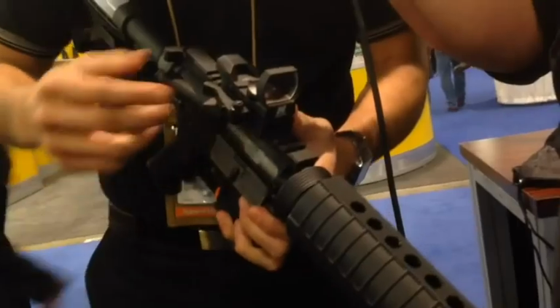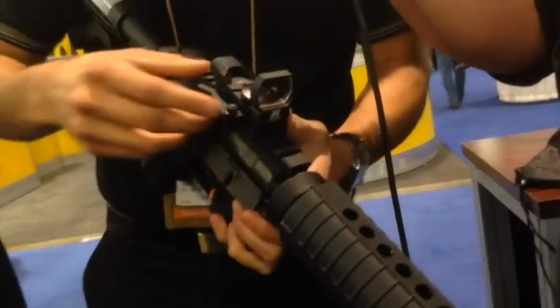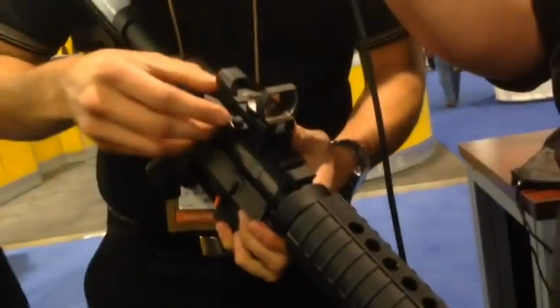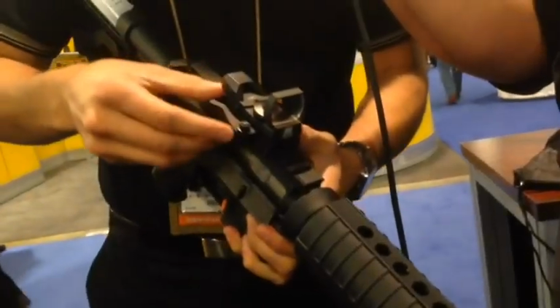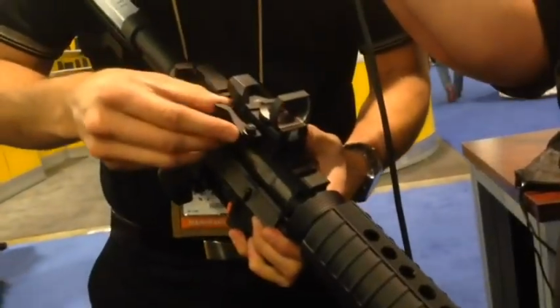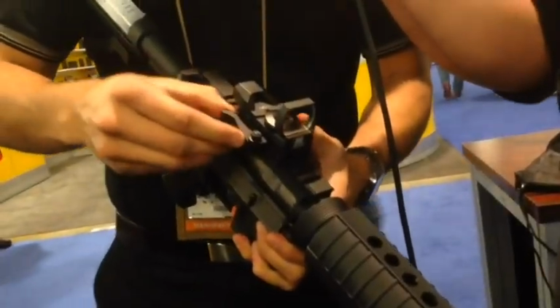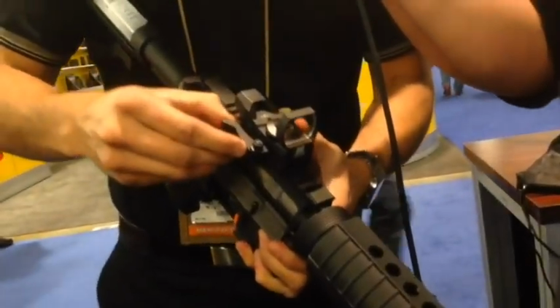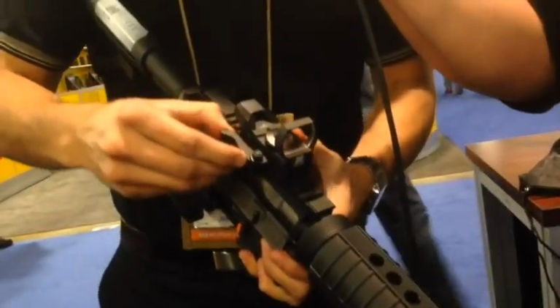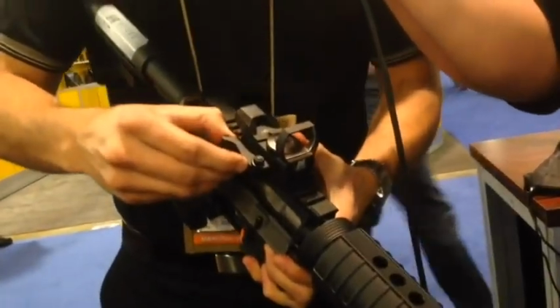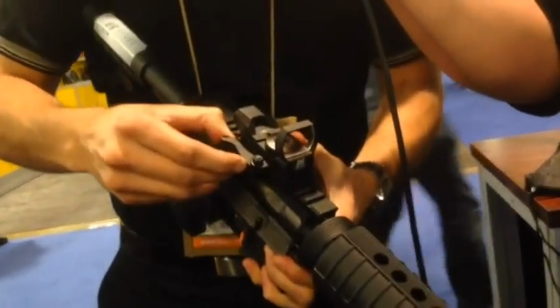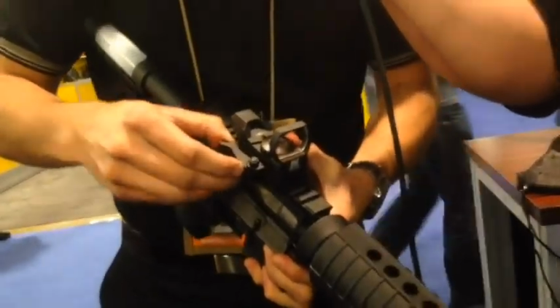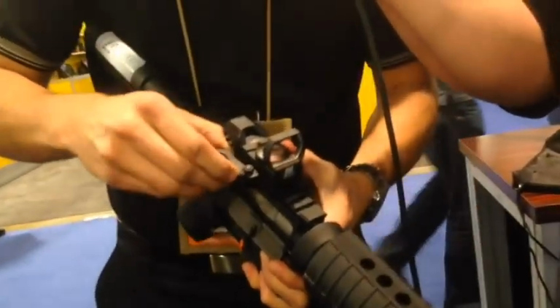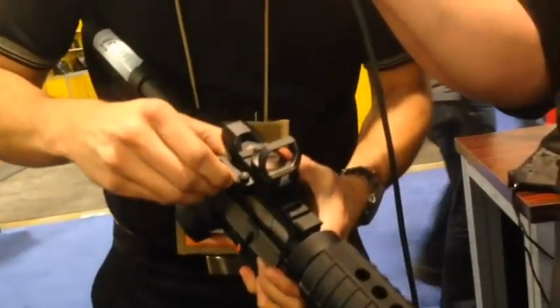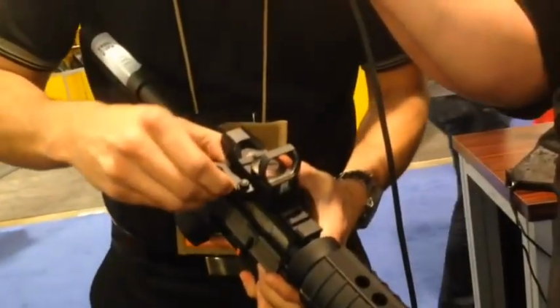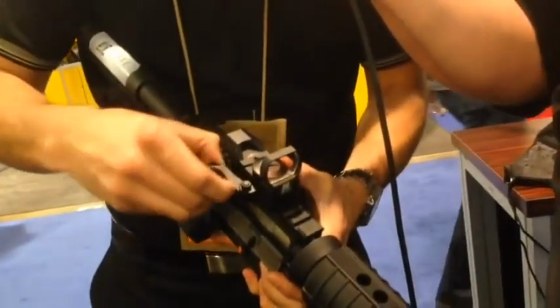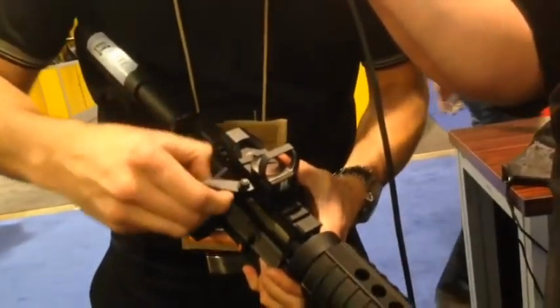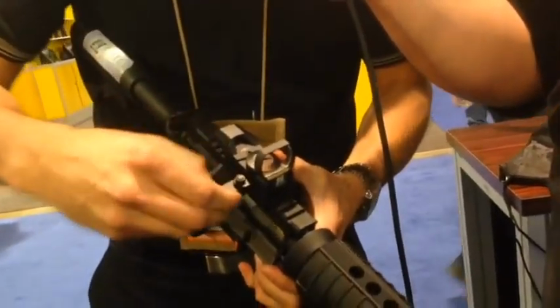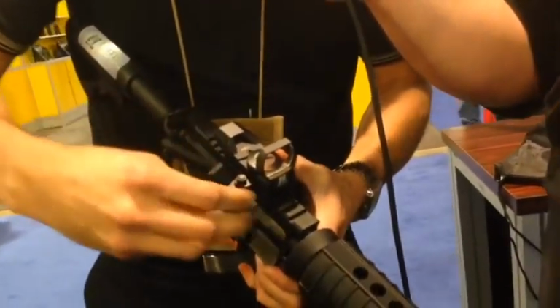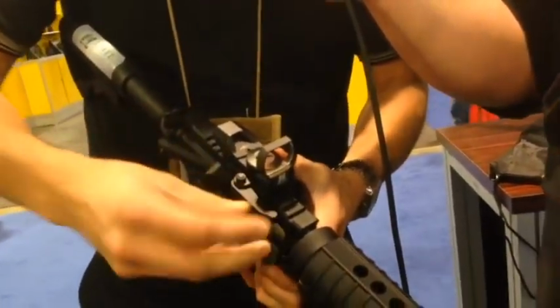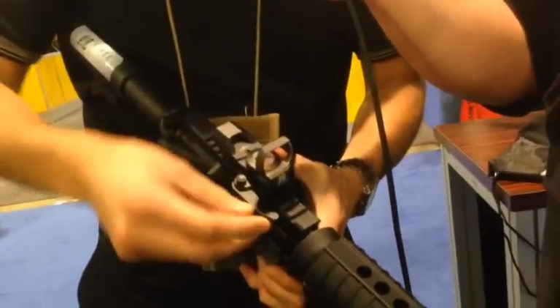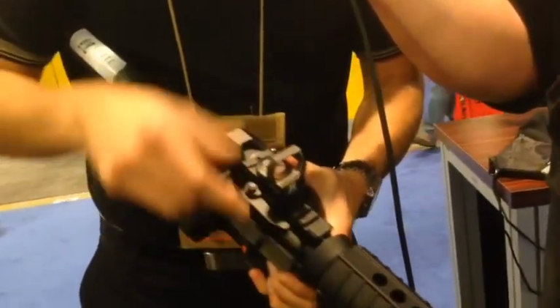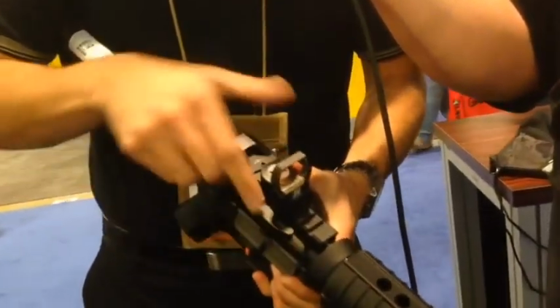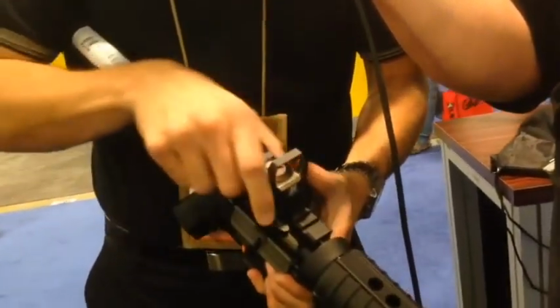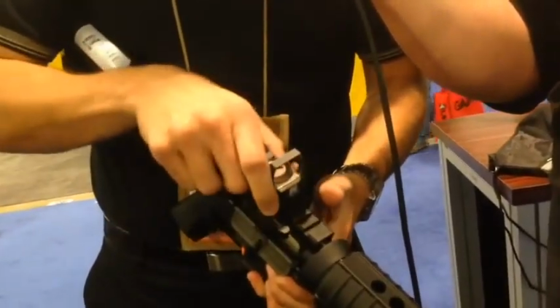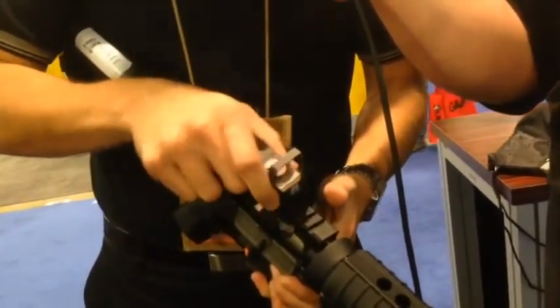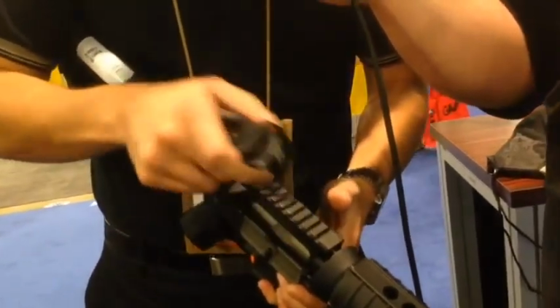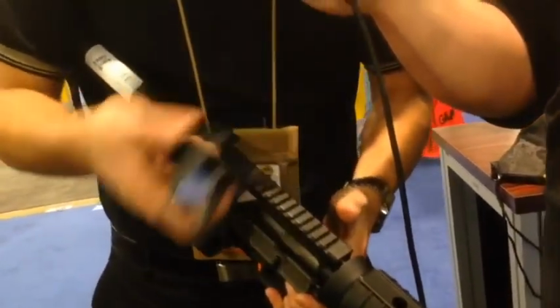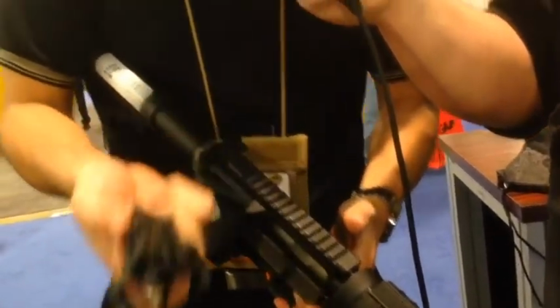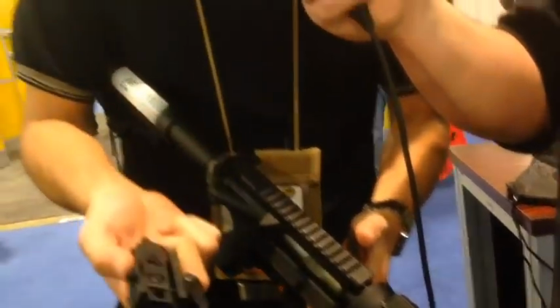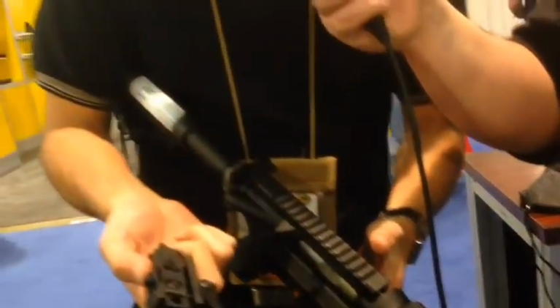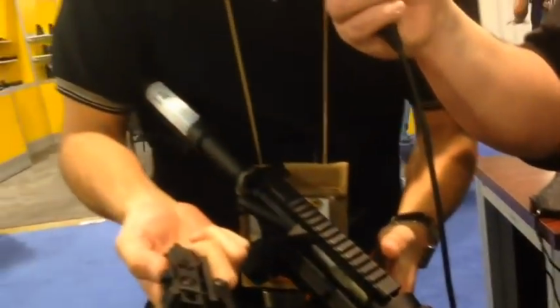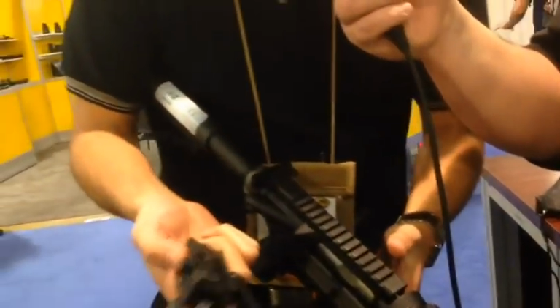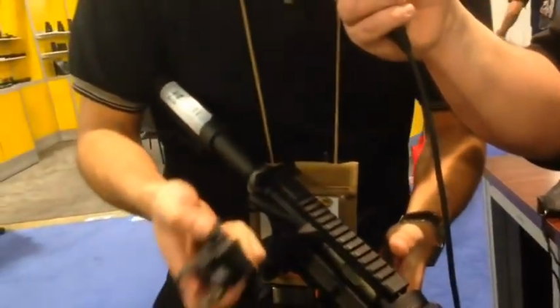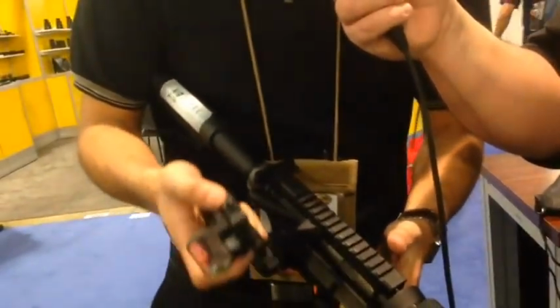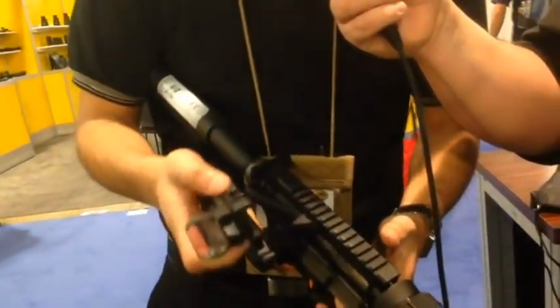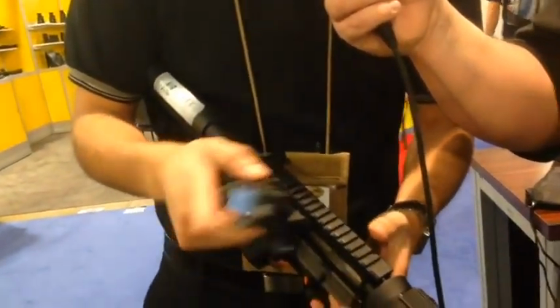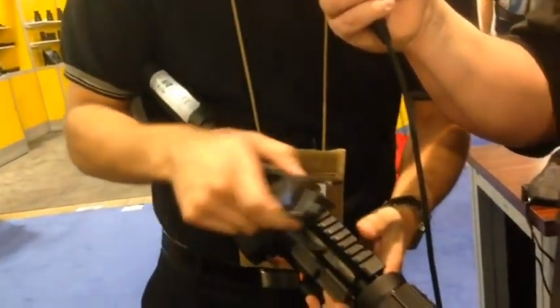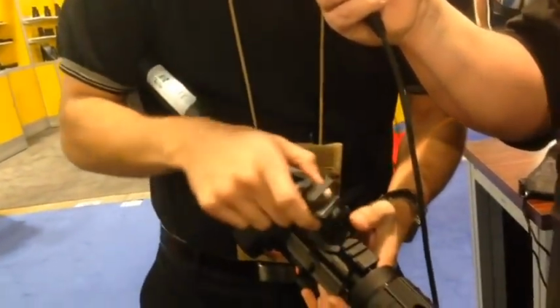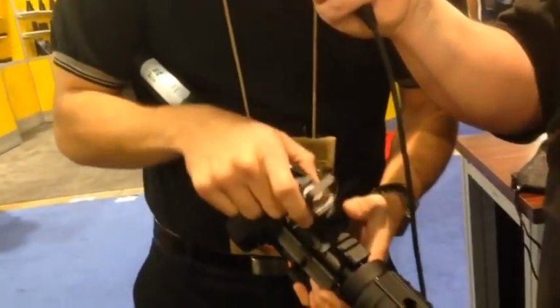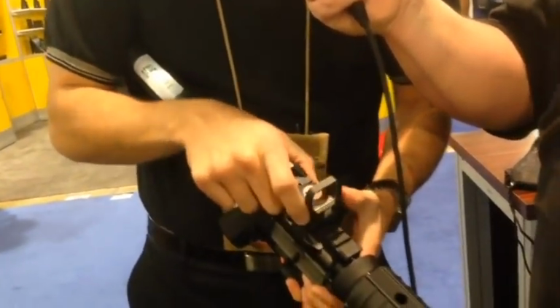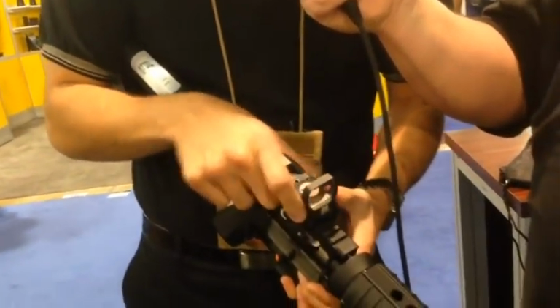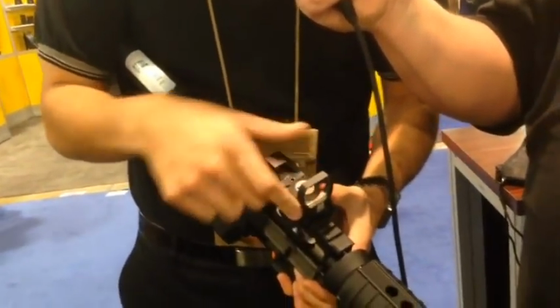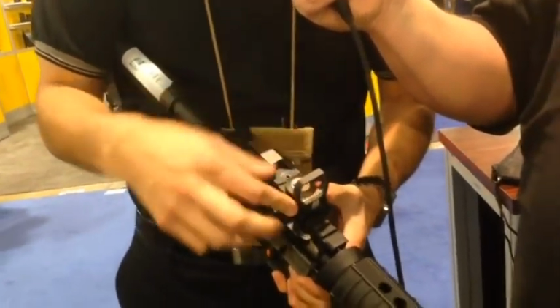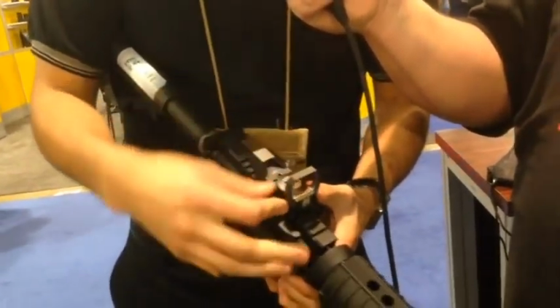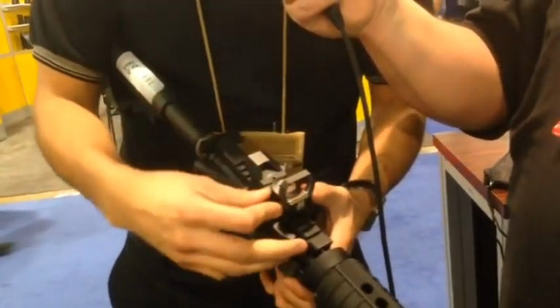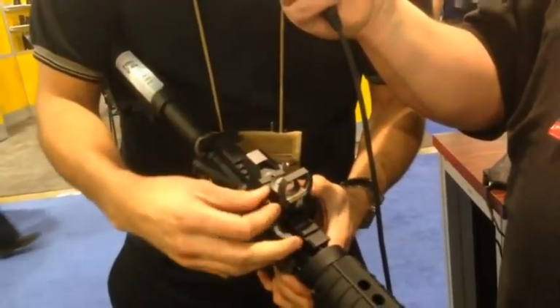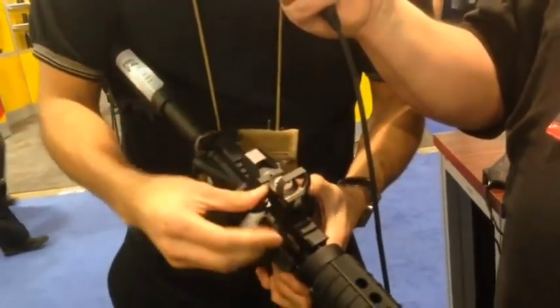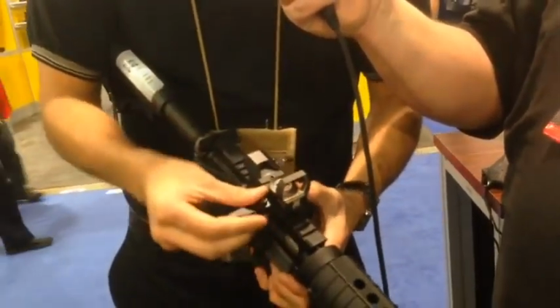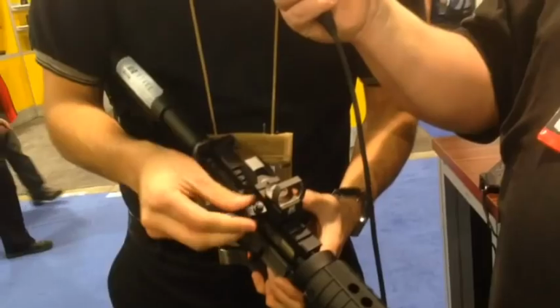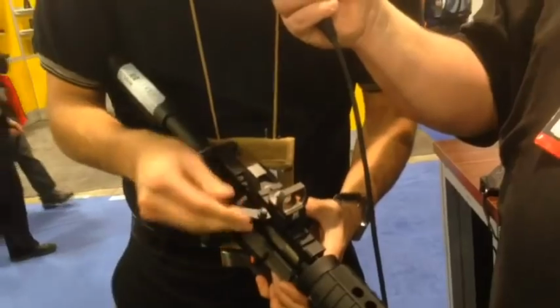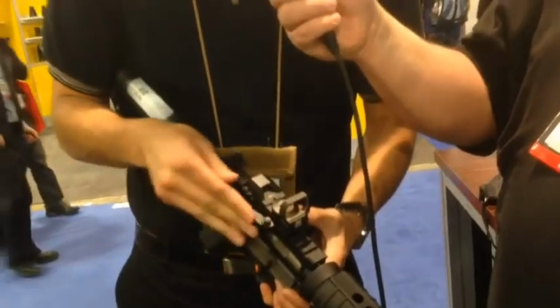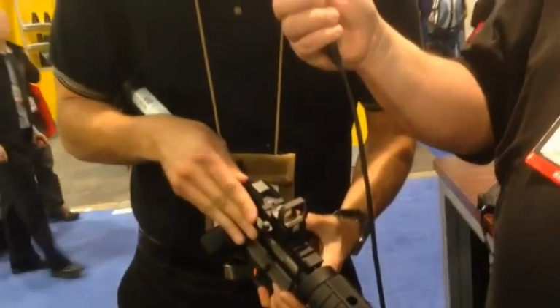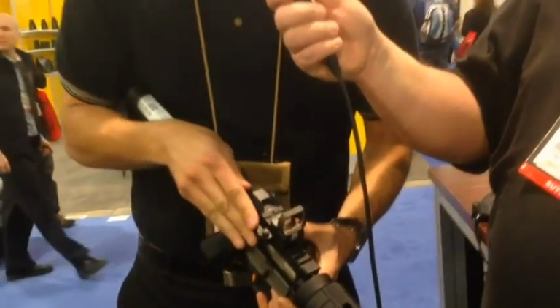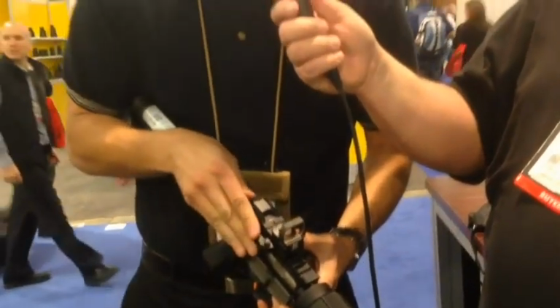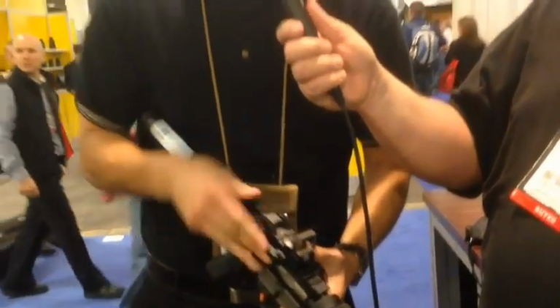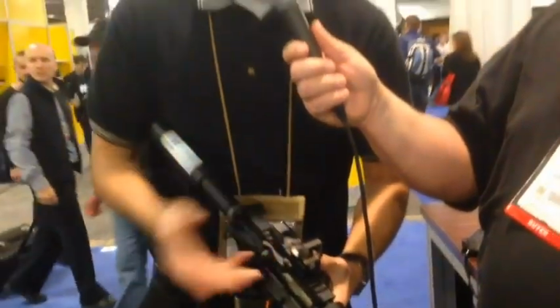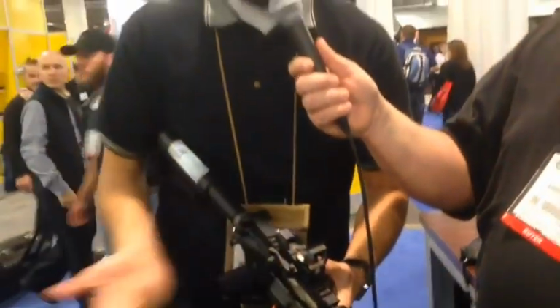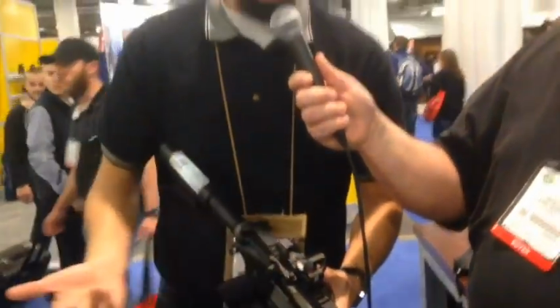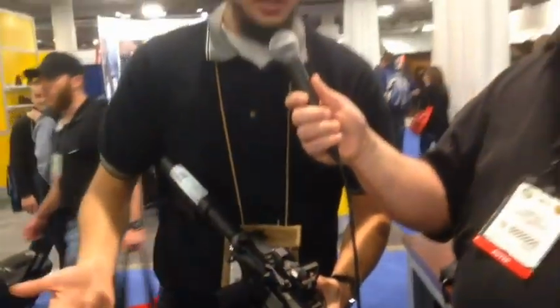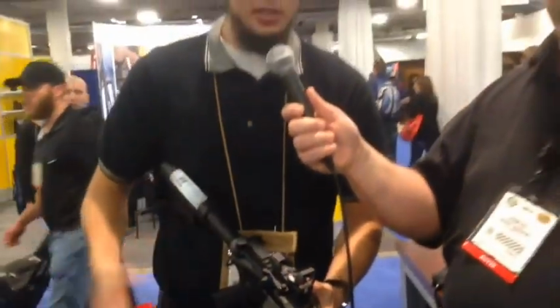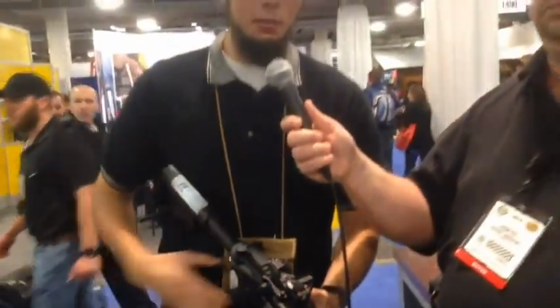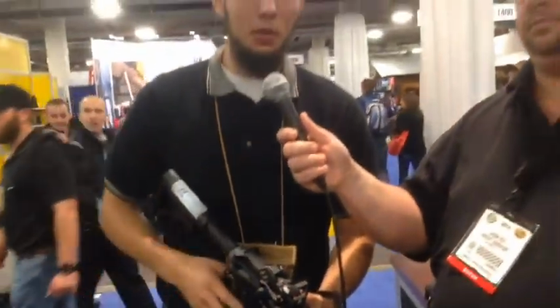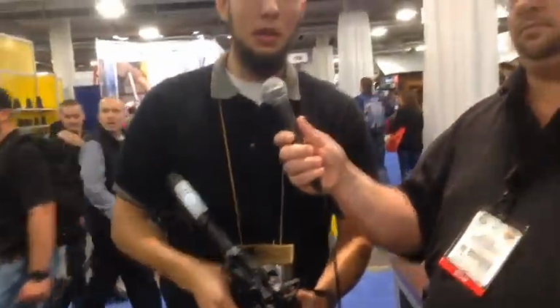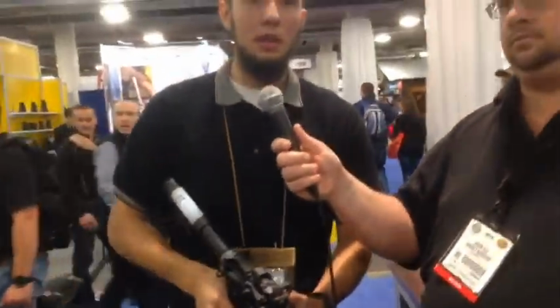It has a quick release mount so it's easily detachable from your rifle if you need to take it off and mount it back on with easy play.